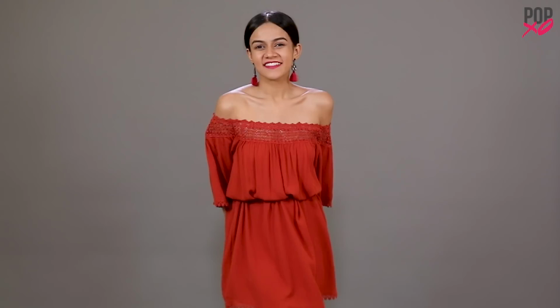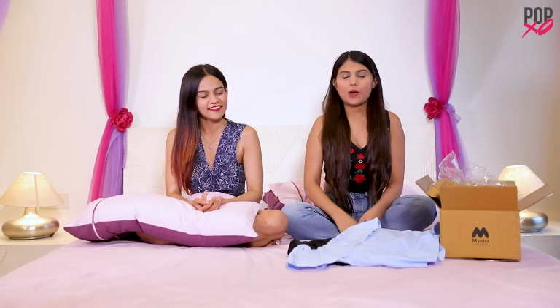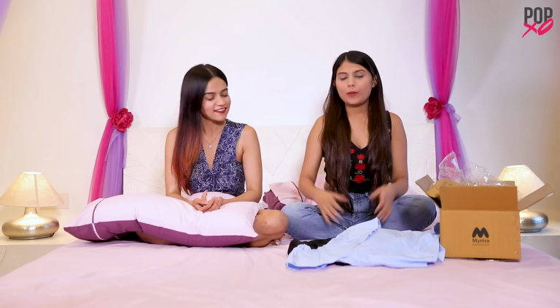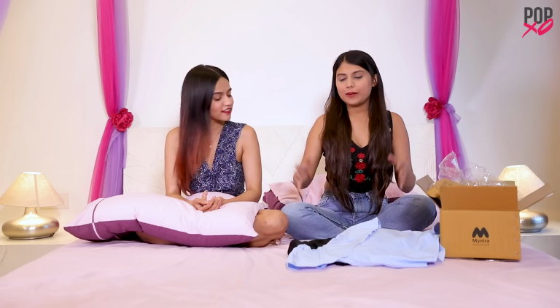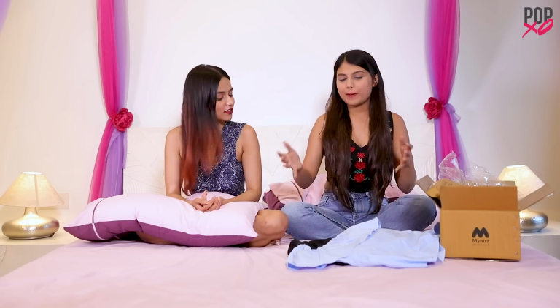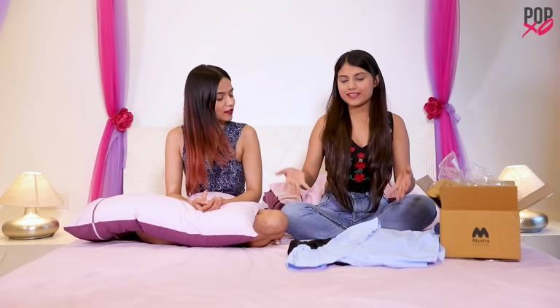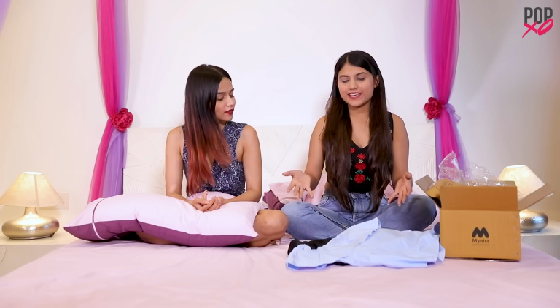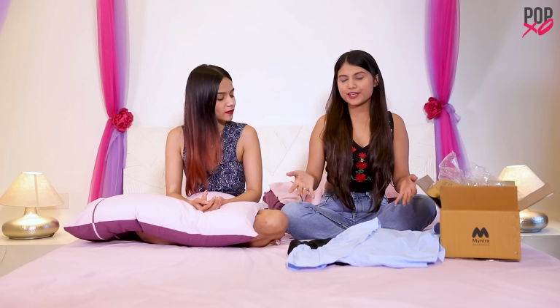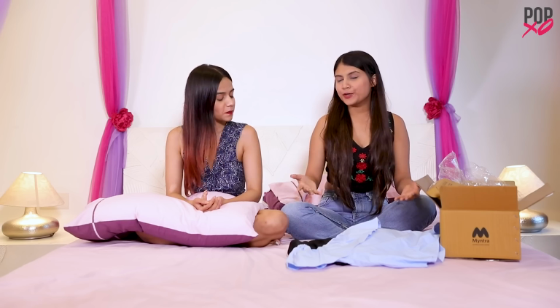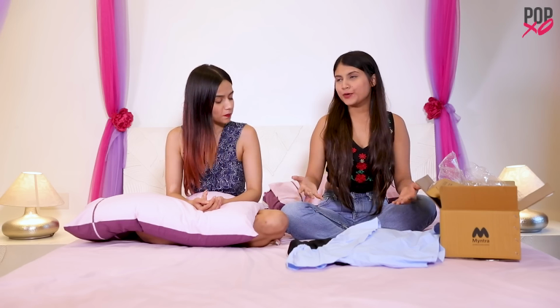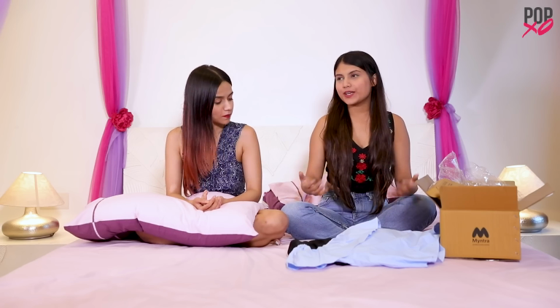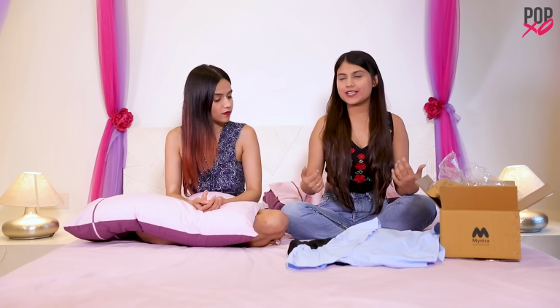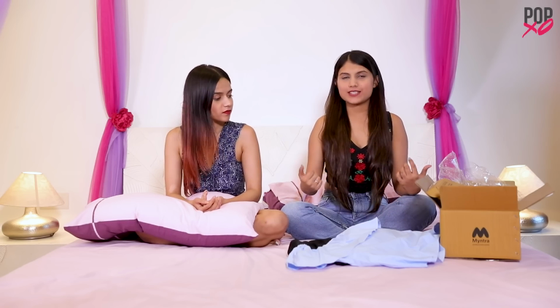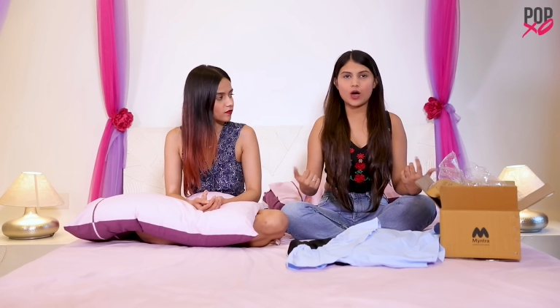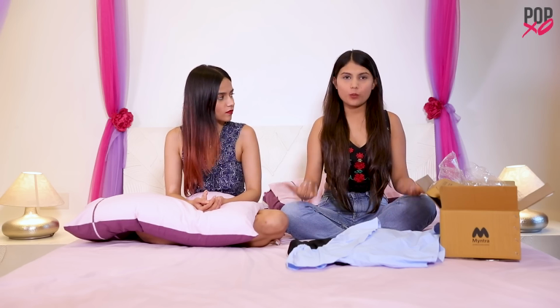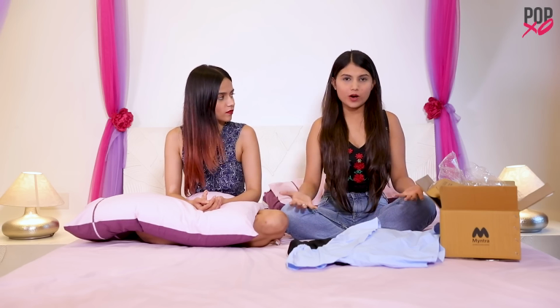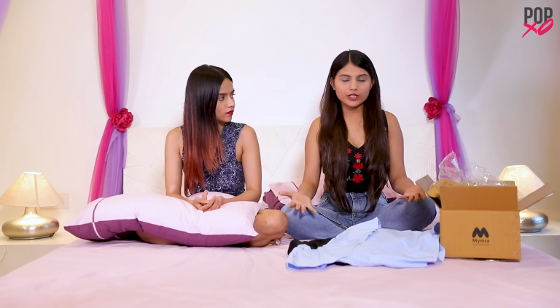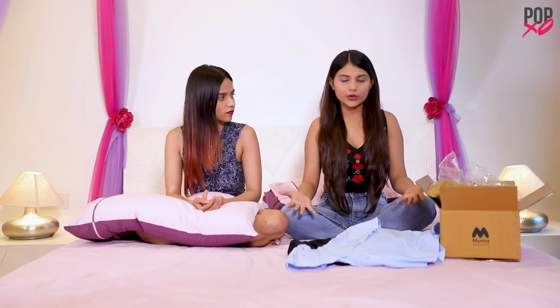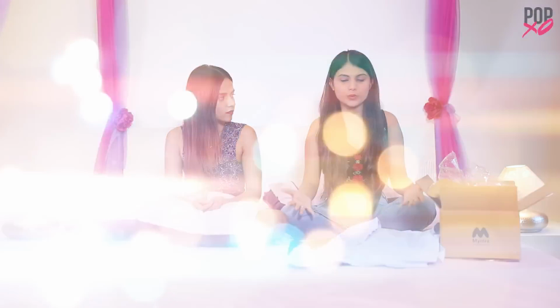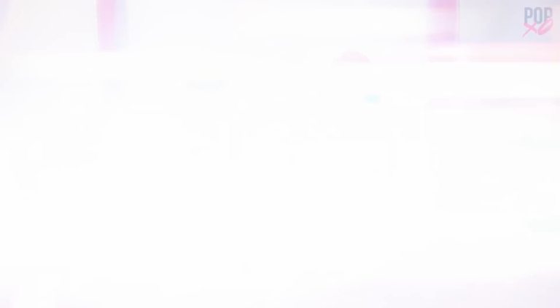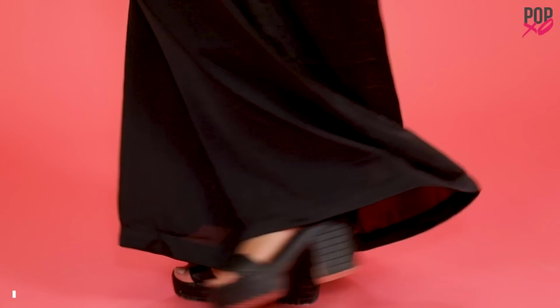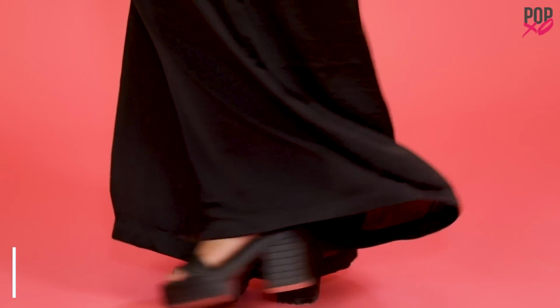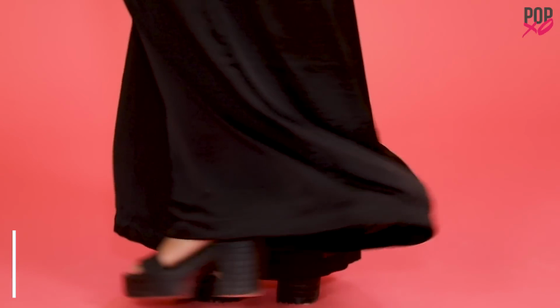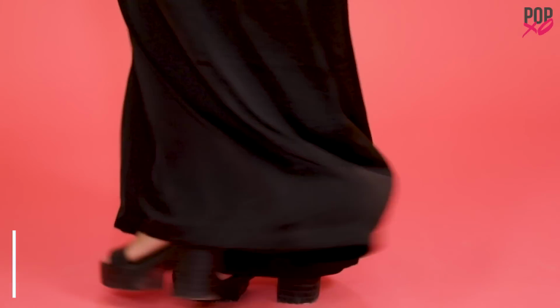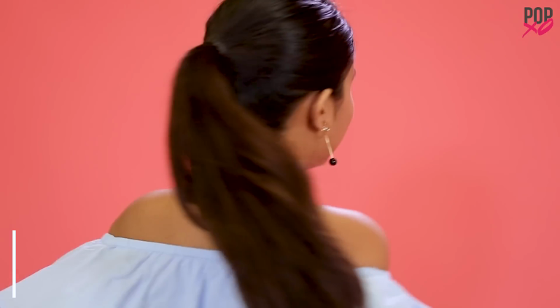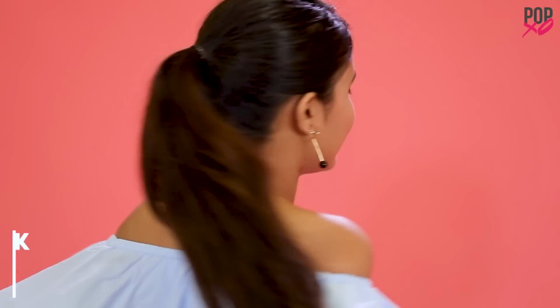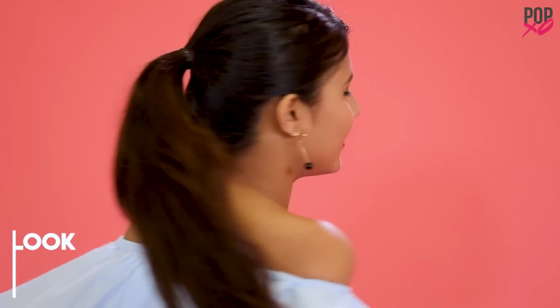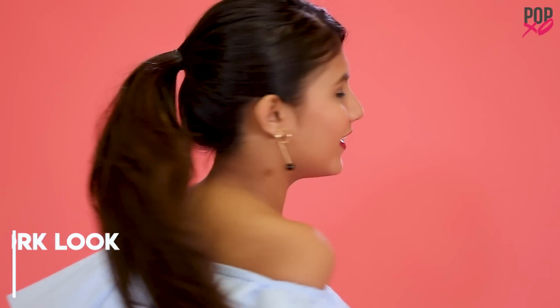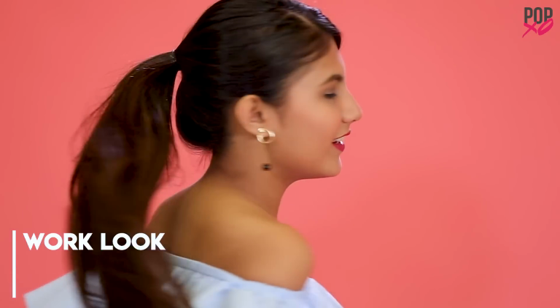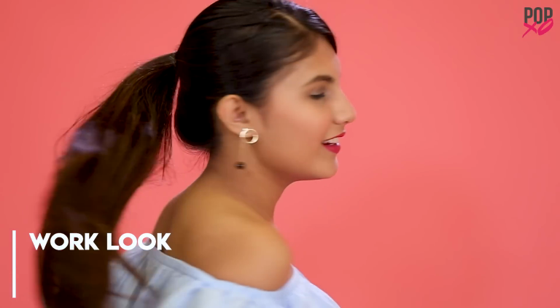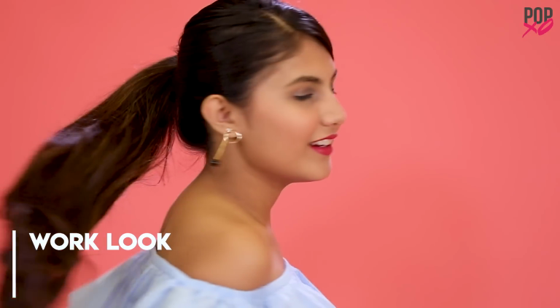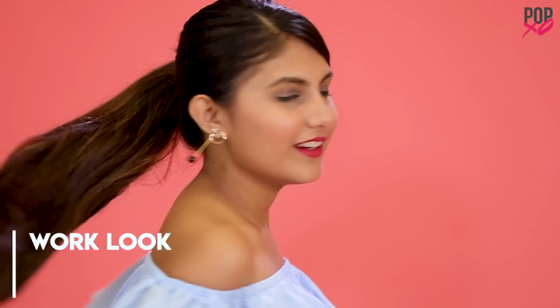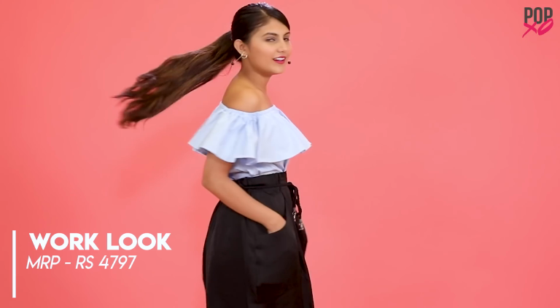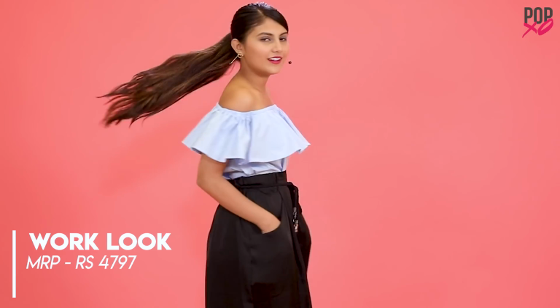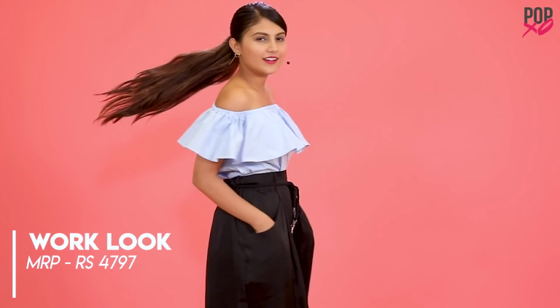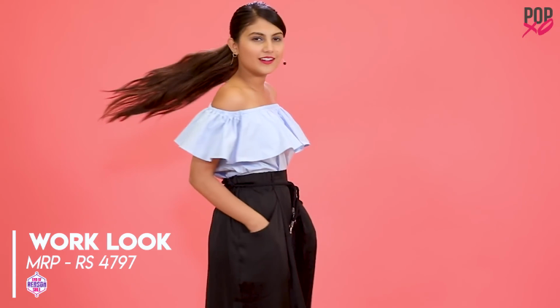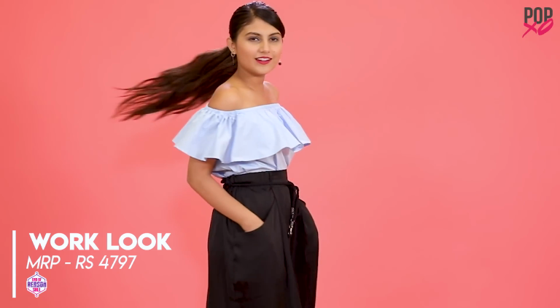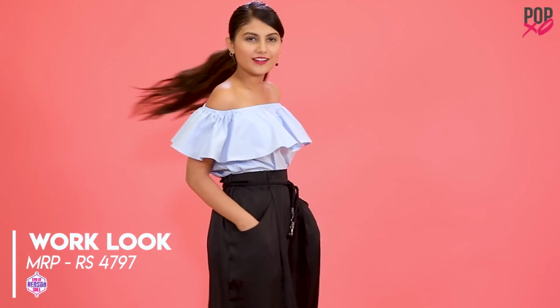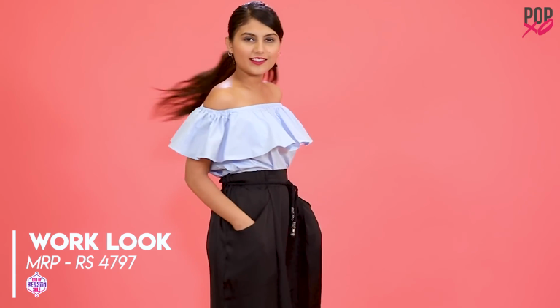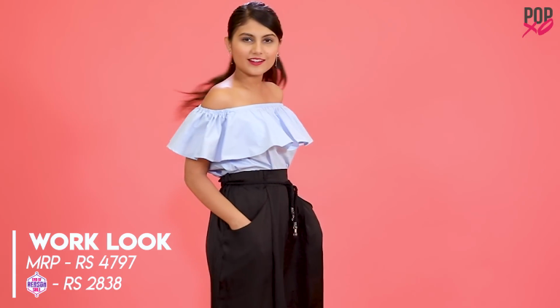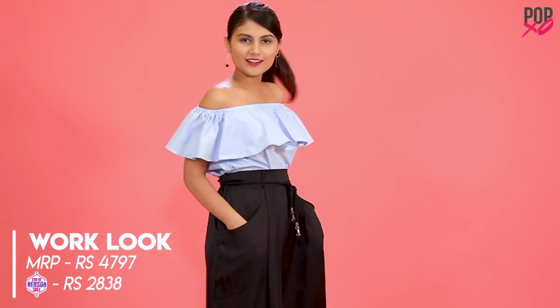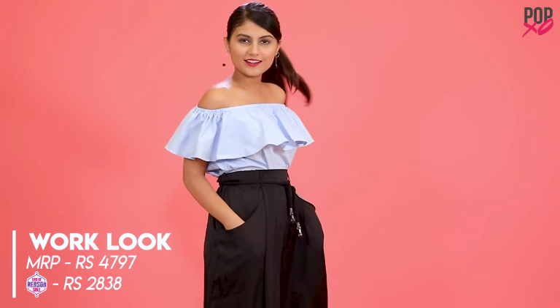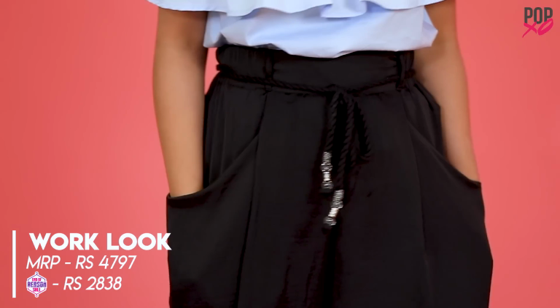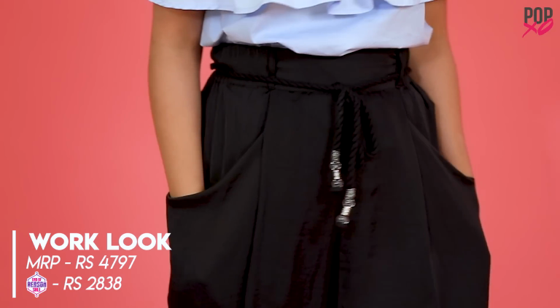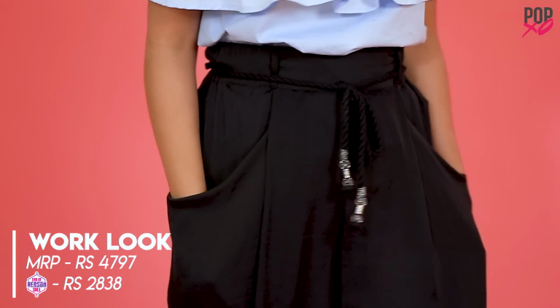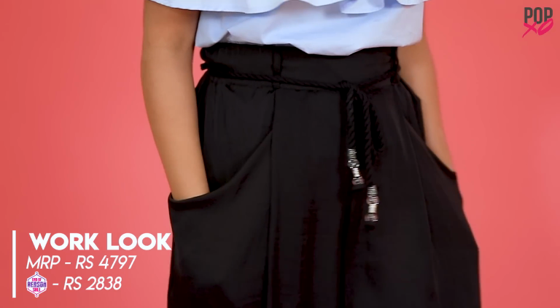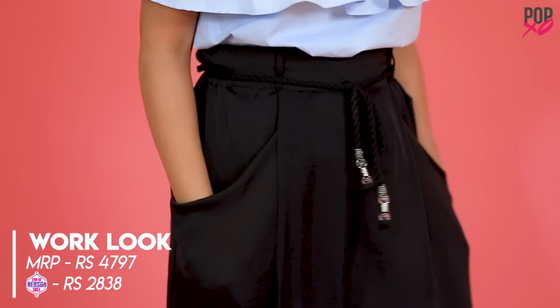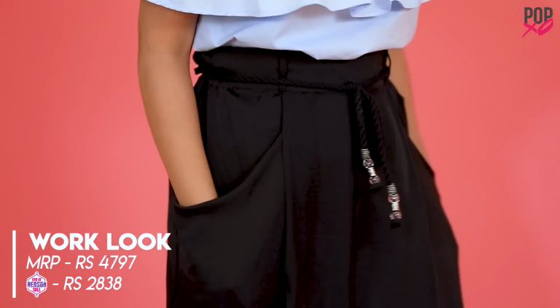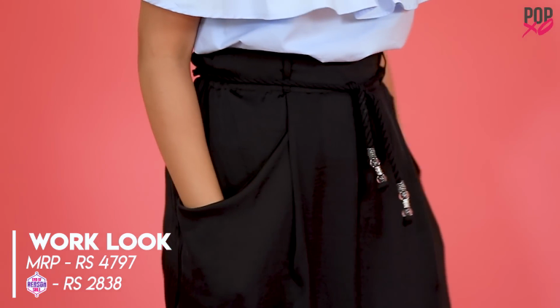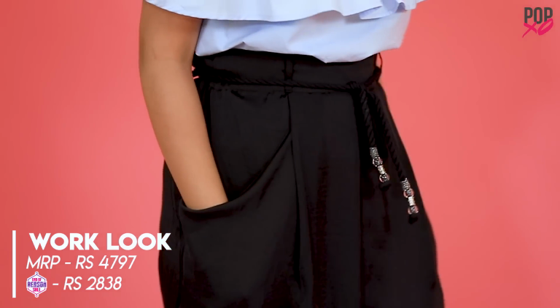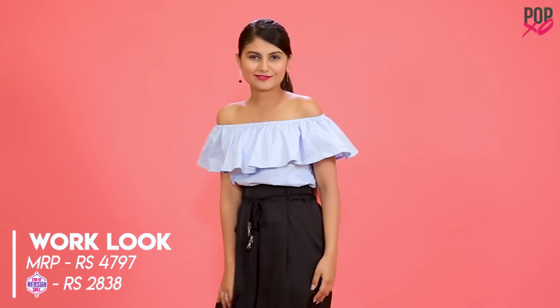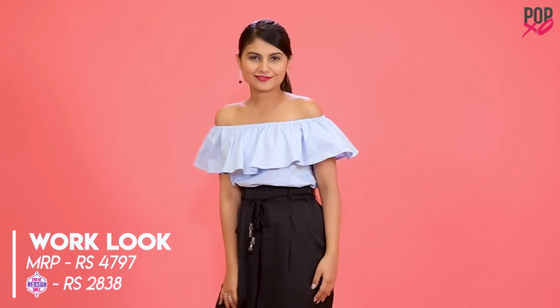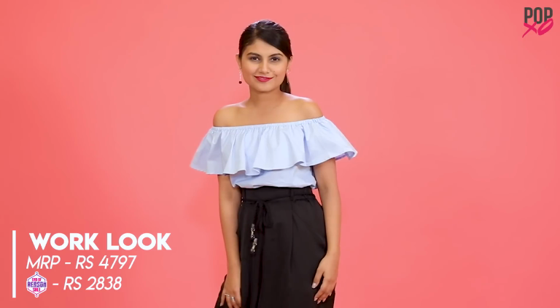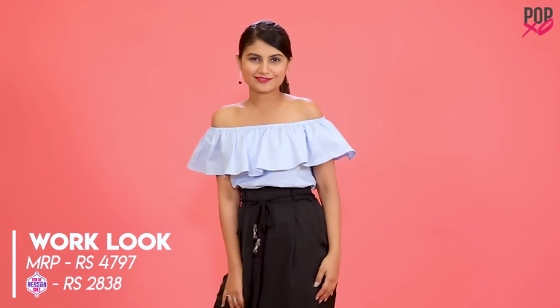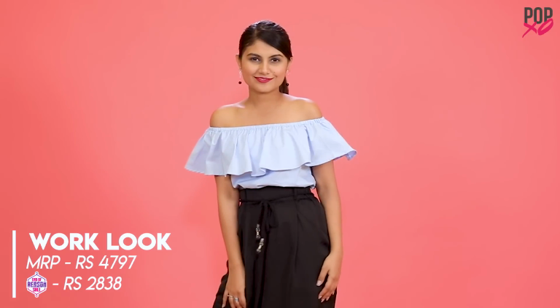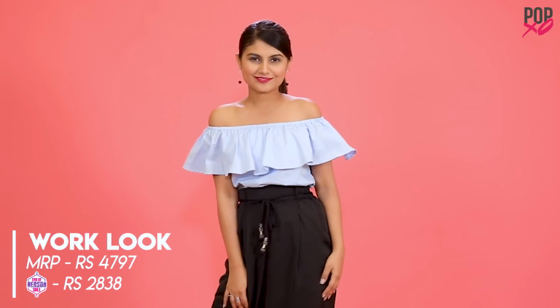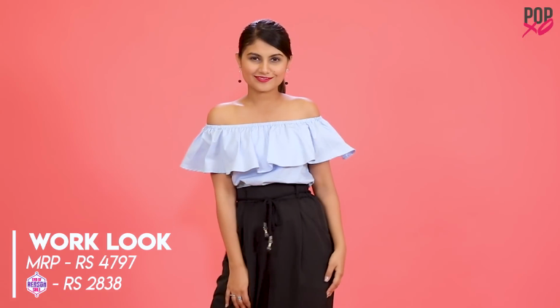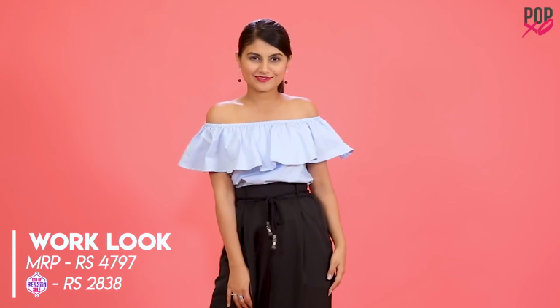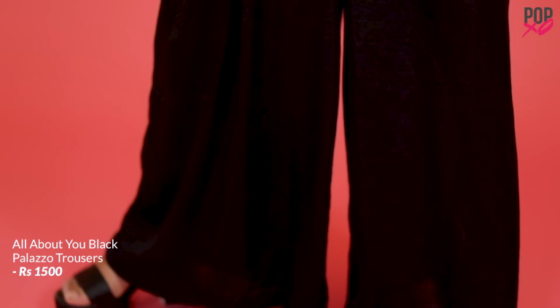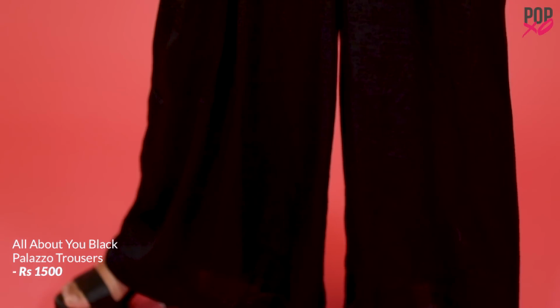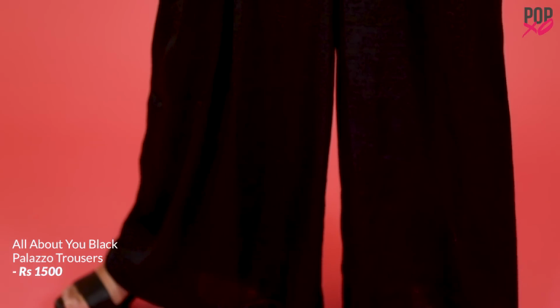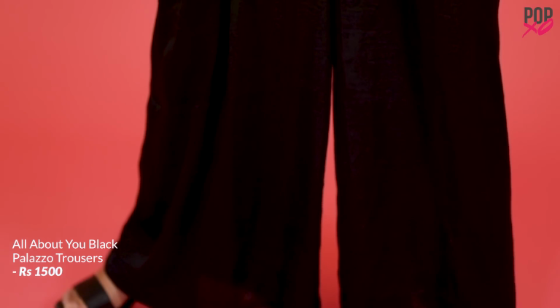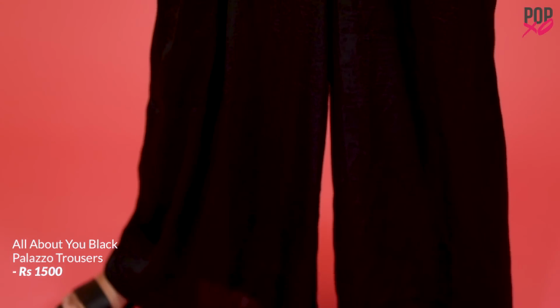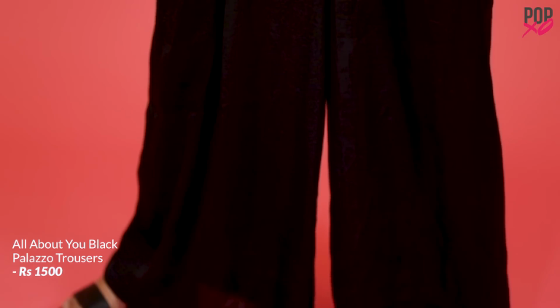My second look is a work look which is priced around Rs.4,800. But after the EORS, it's for close to Rs.2,800.